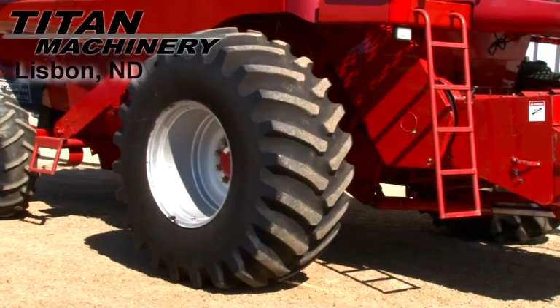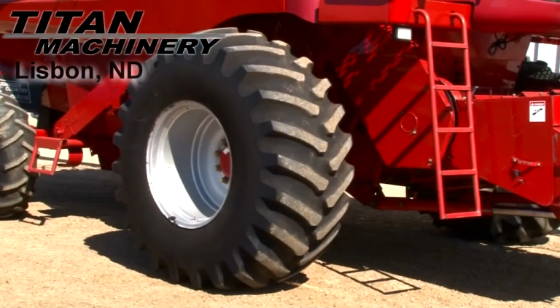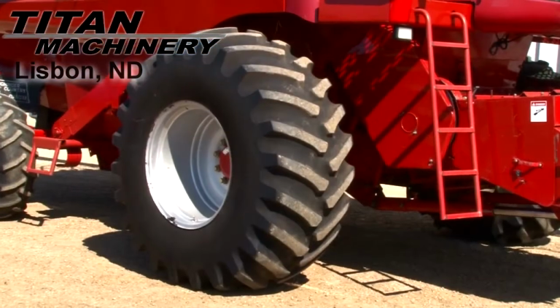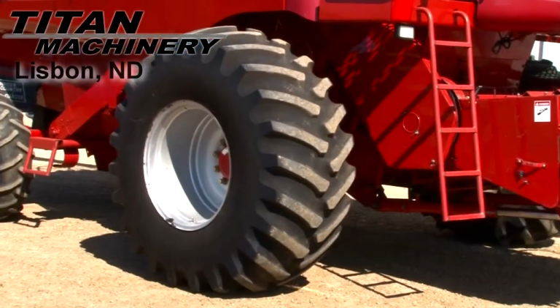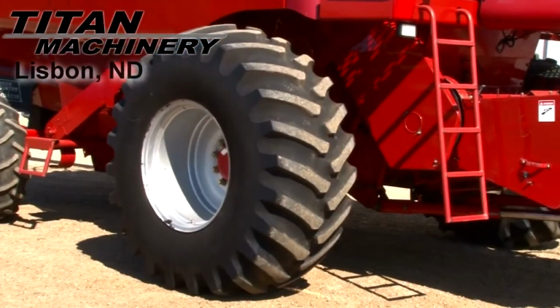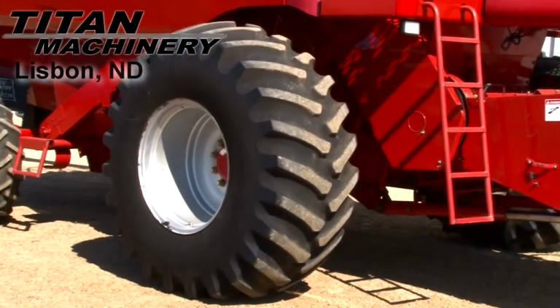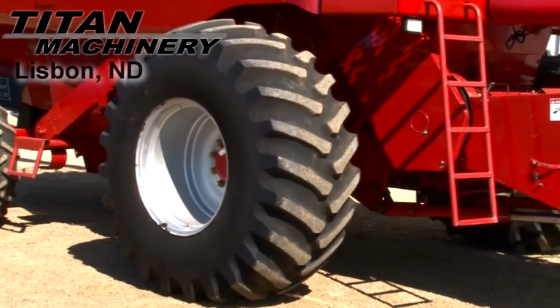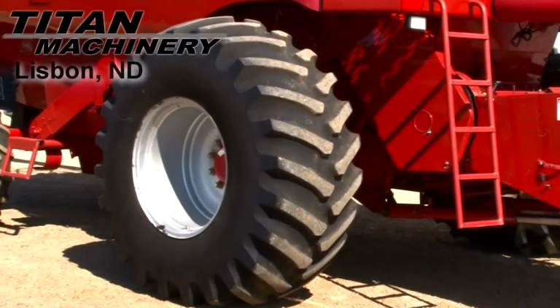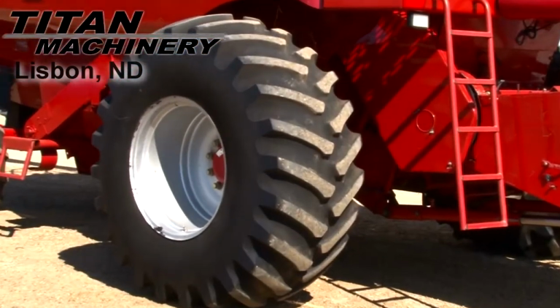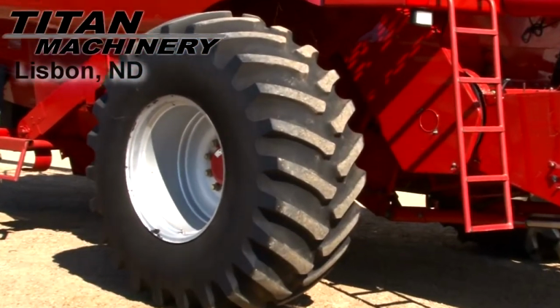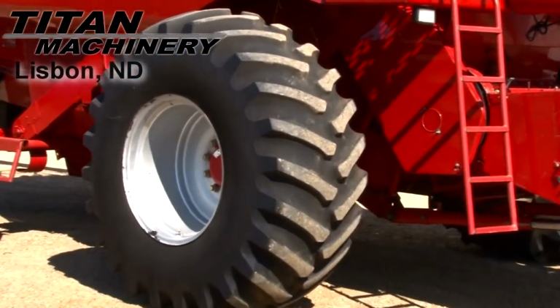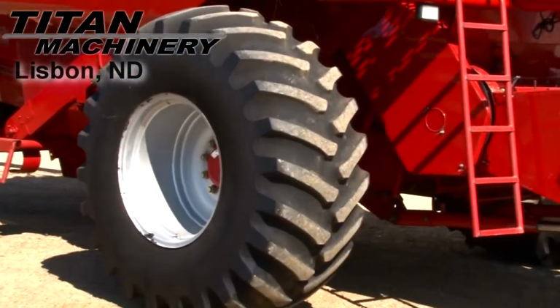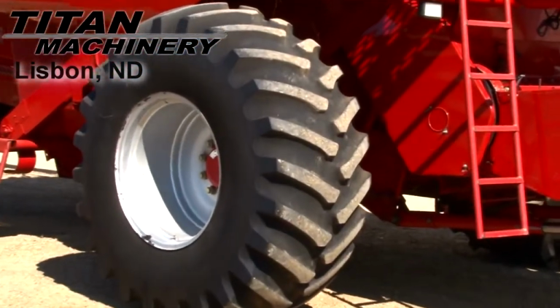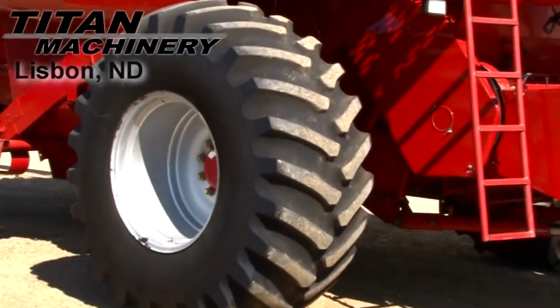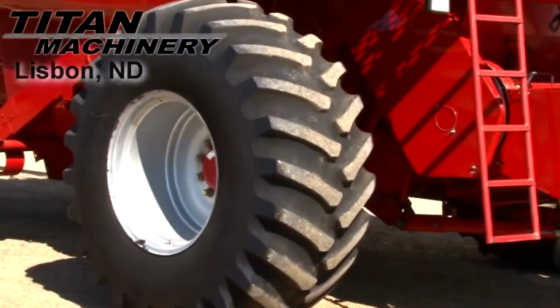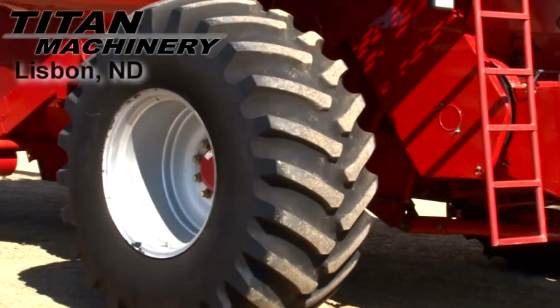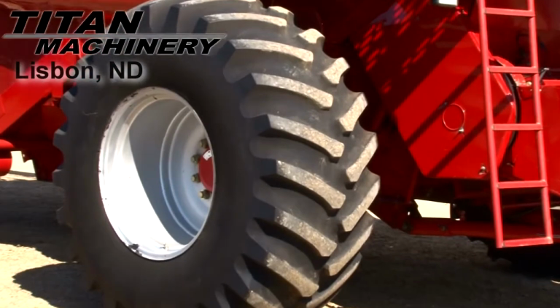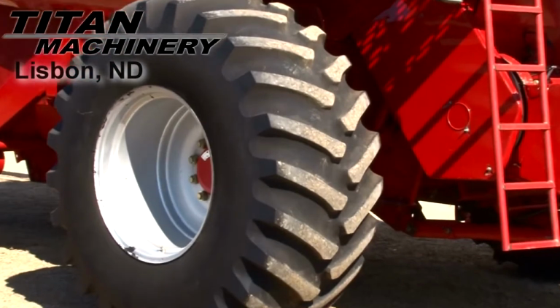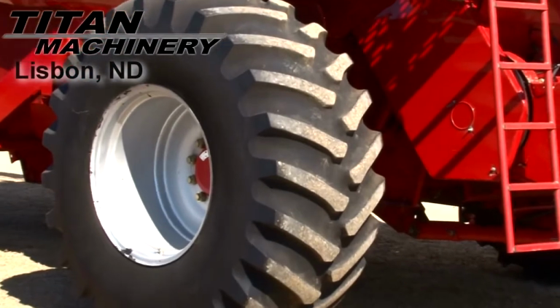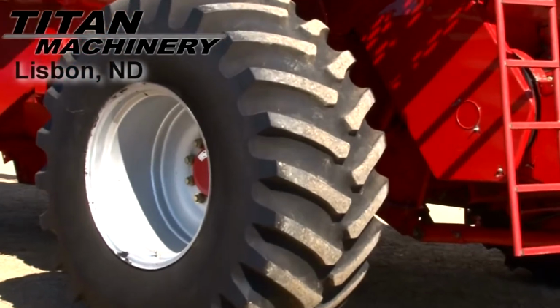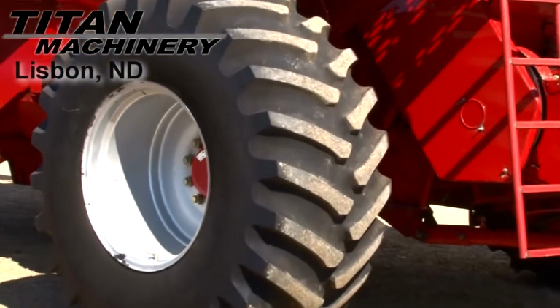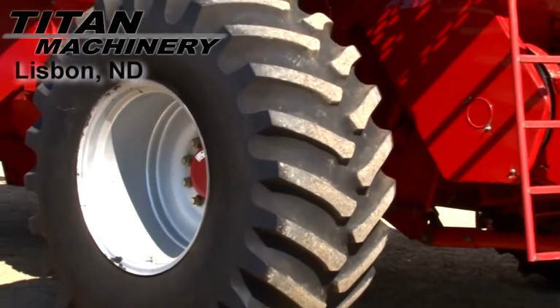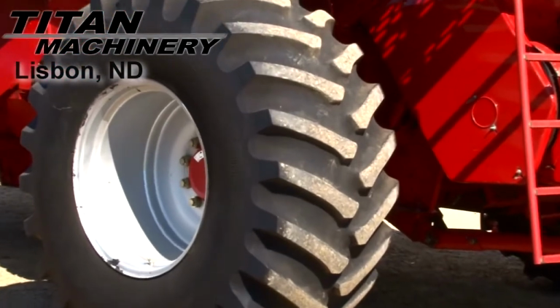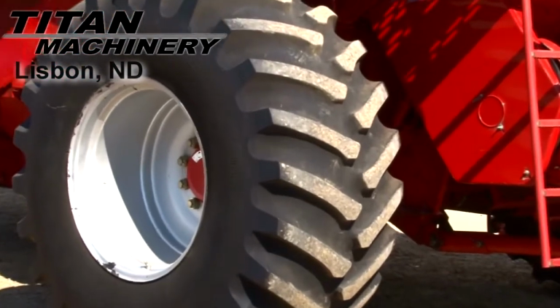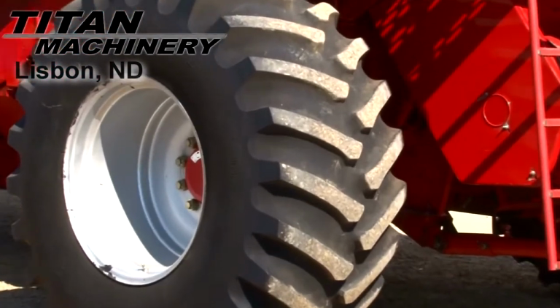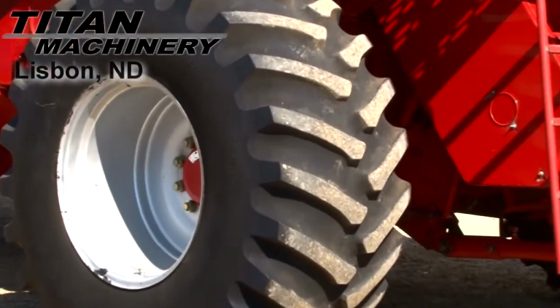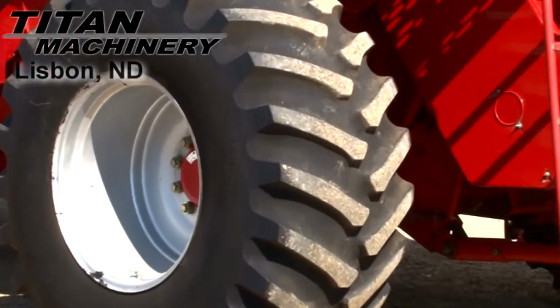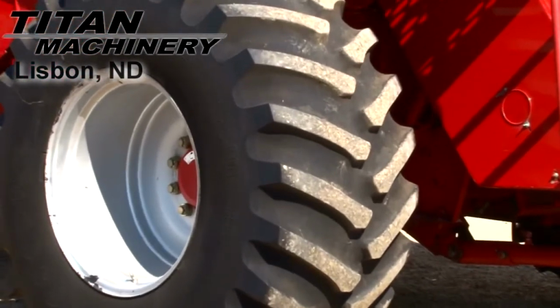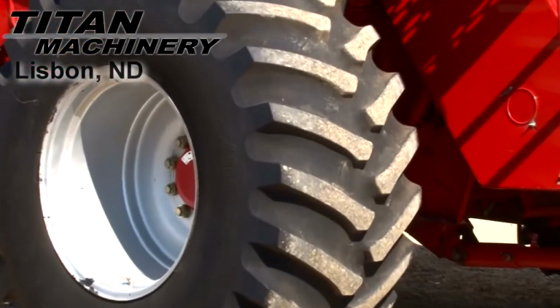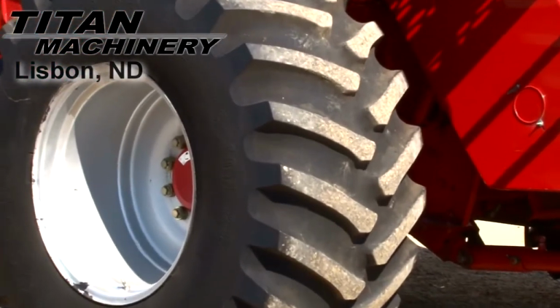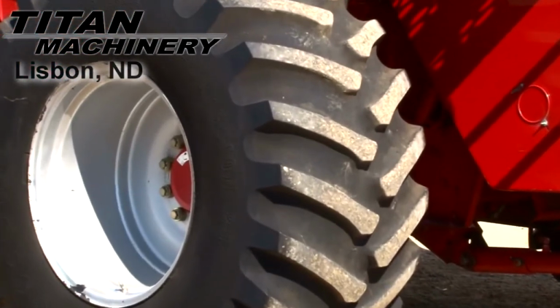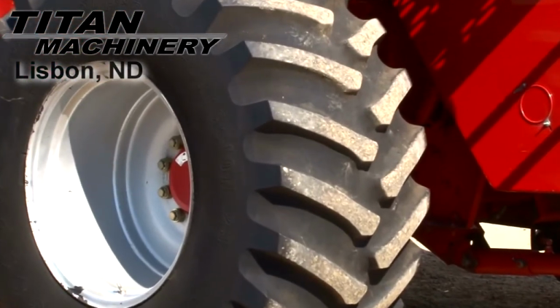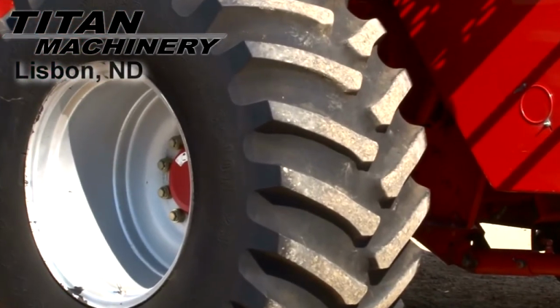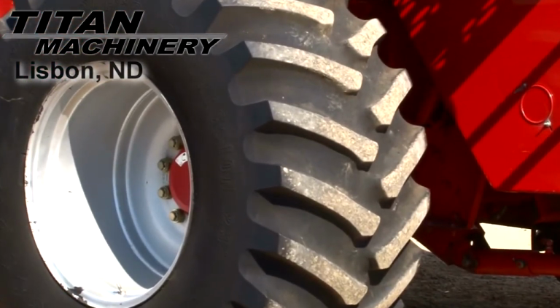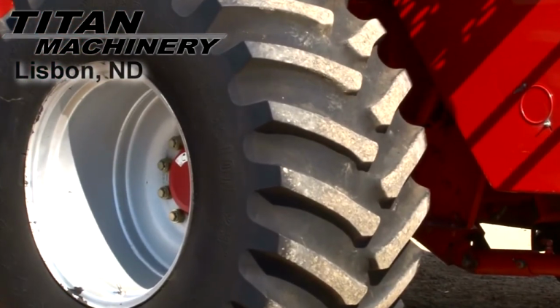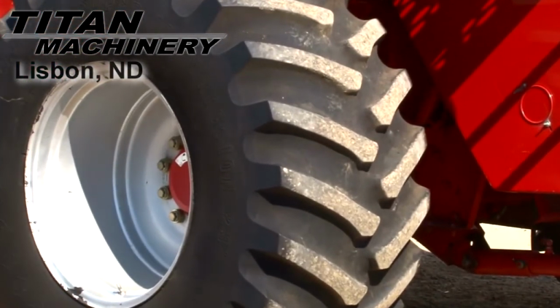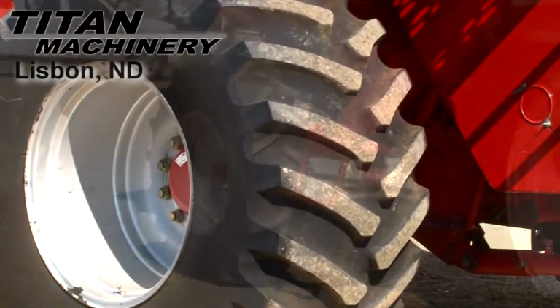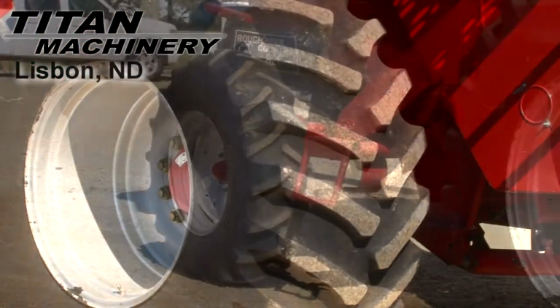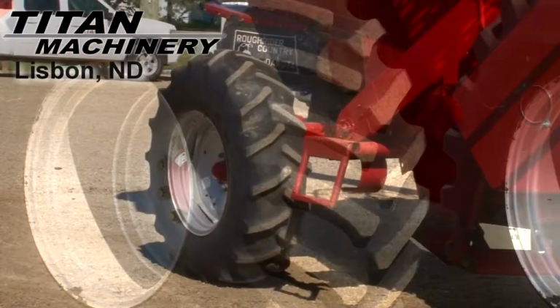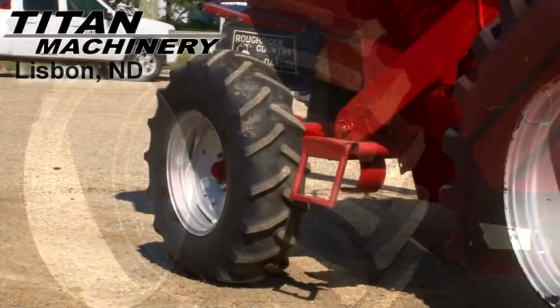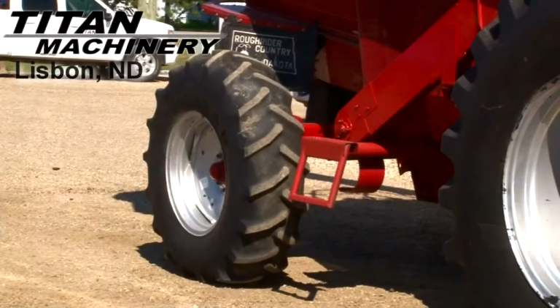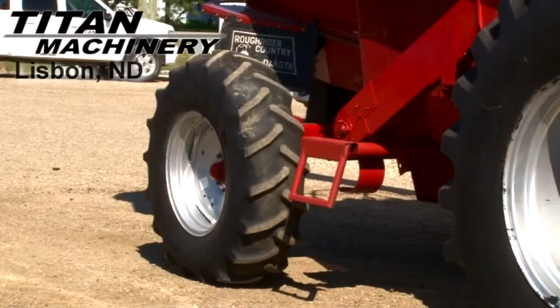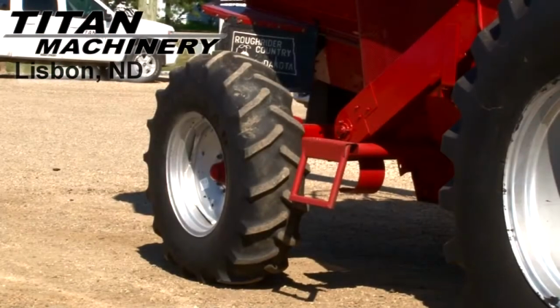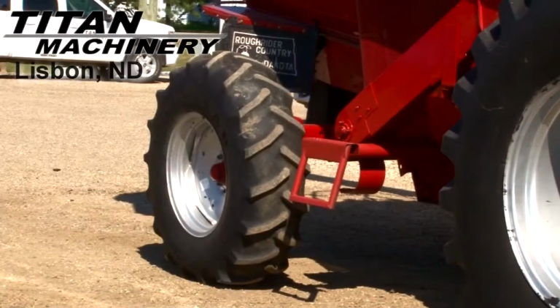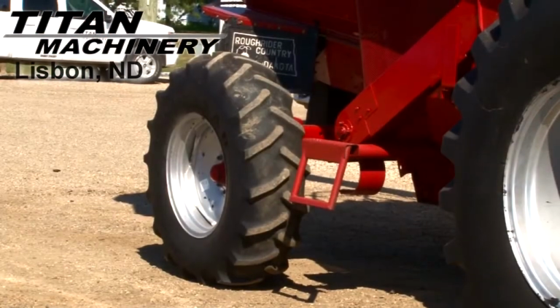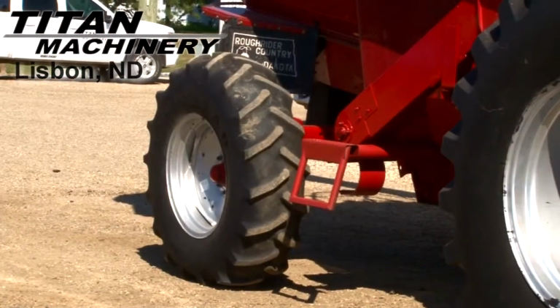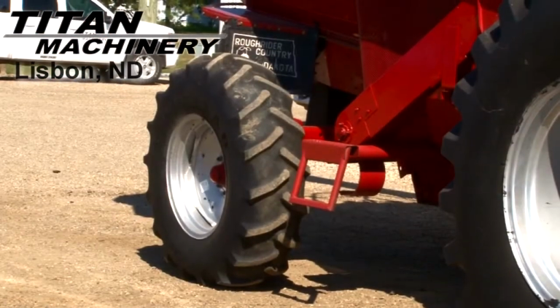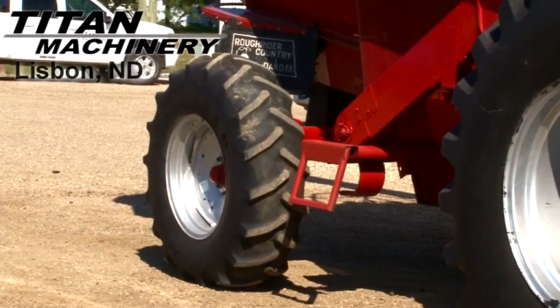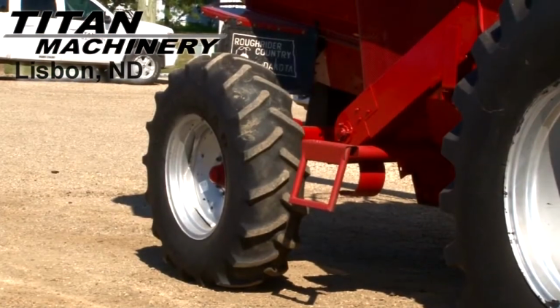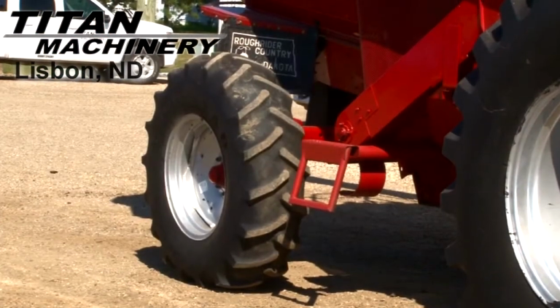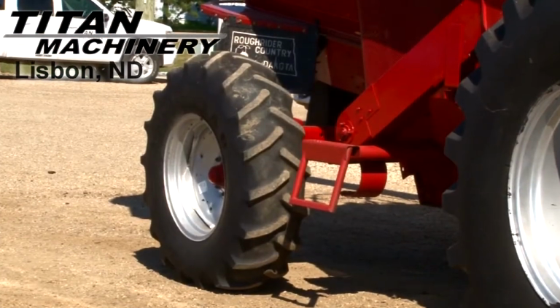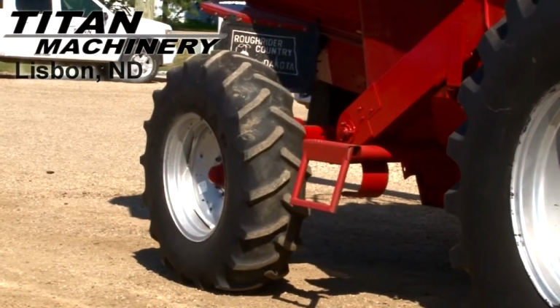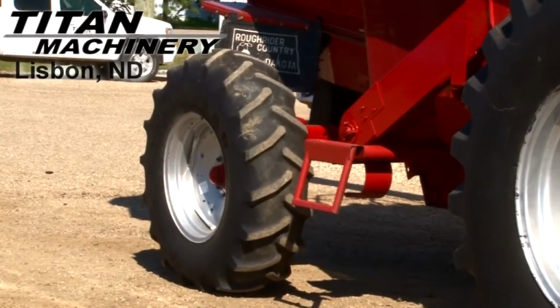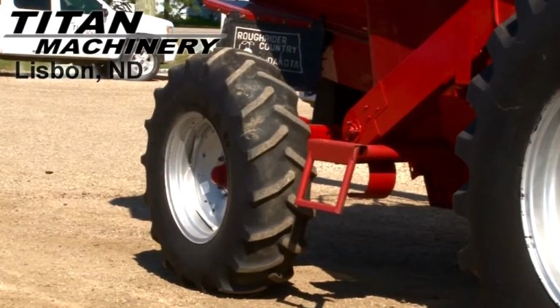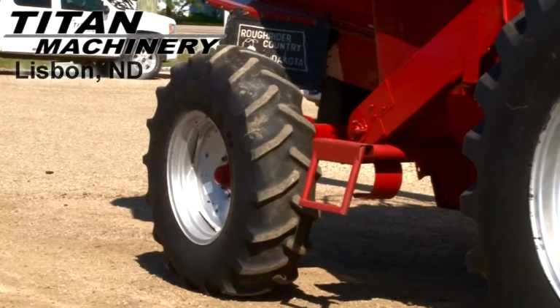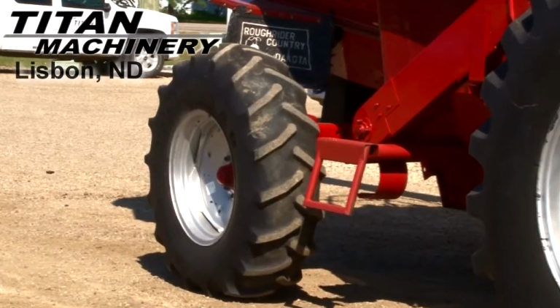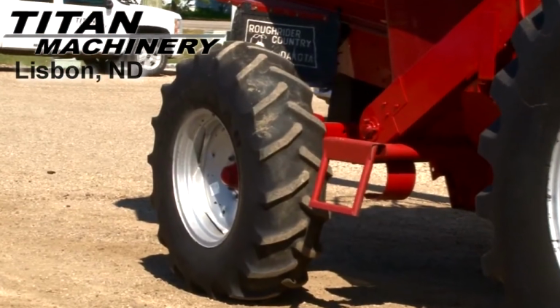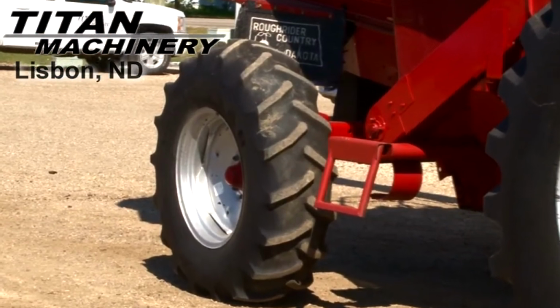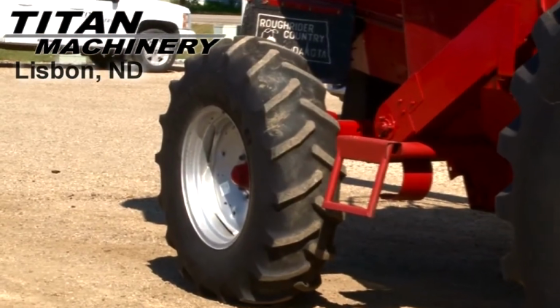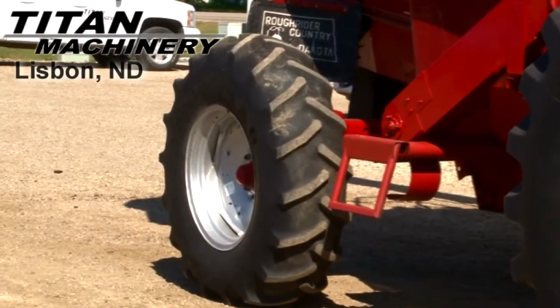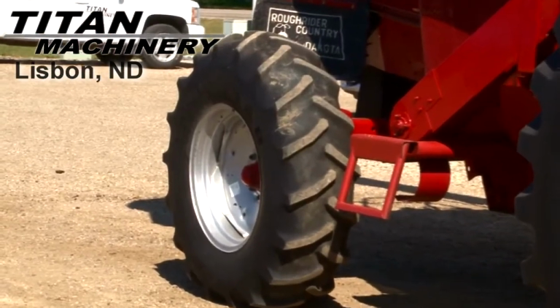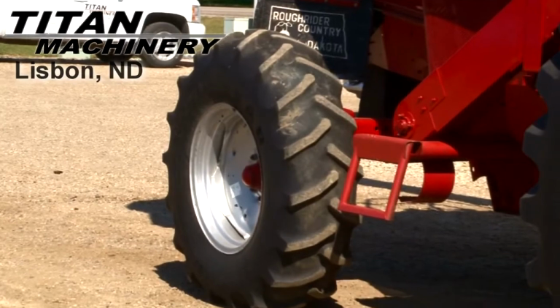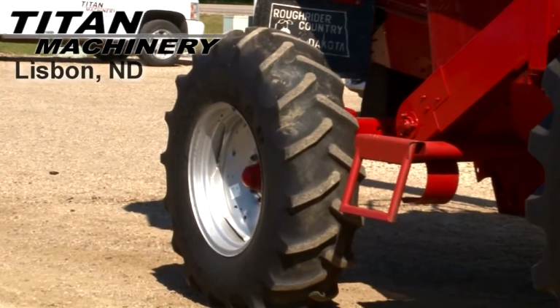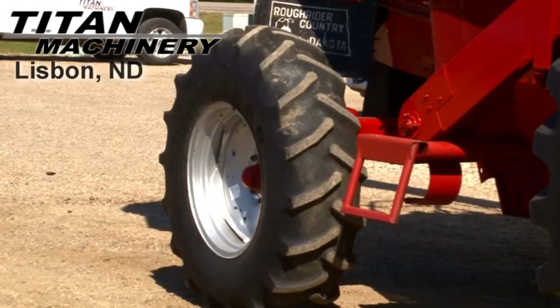Drive tires are 30.5 32 R1s. Steering tires are 14.9 24s.